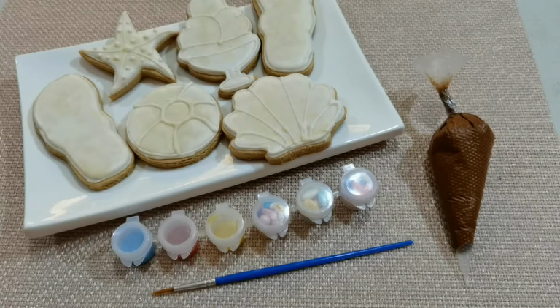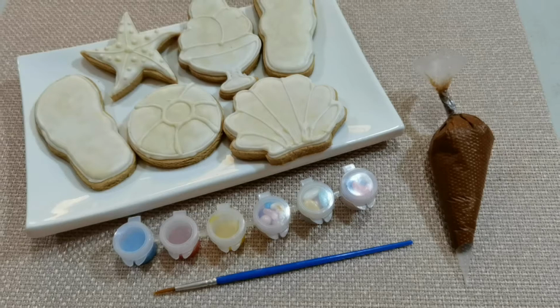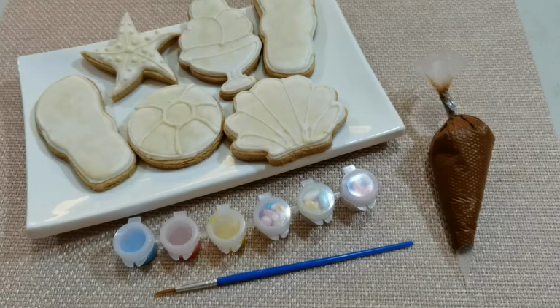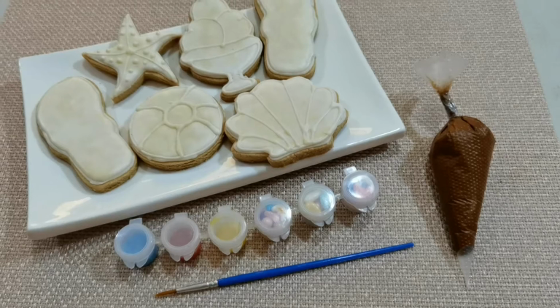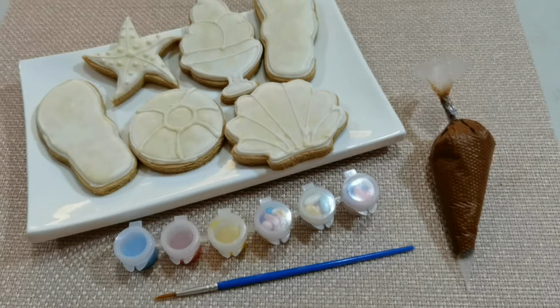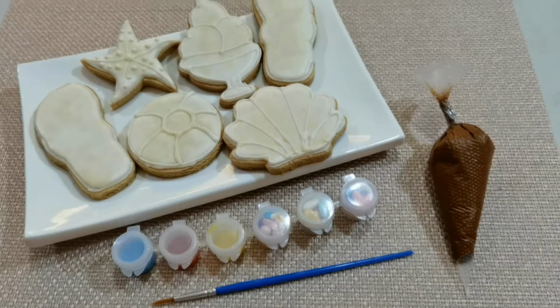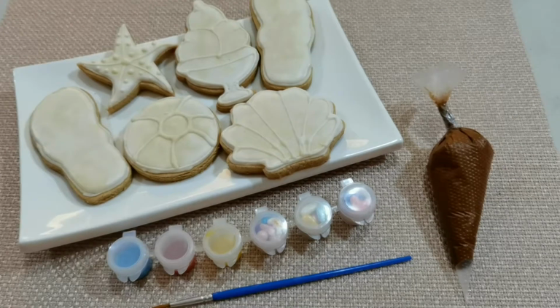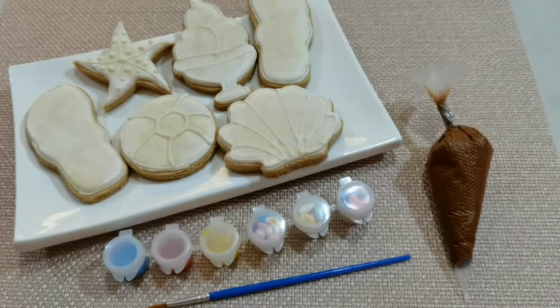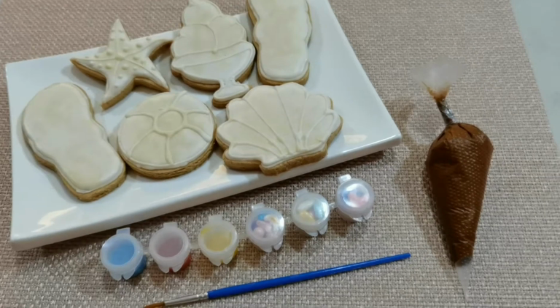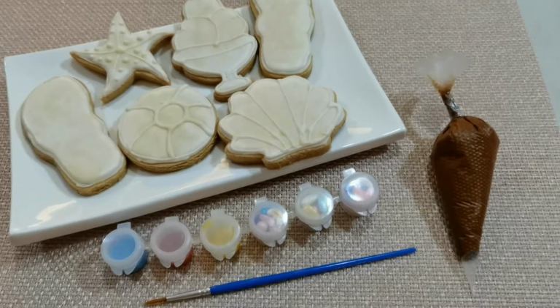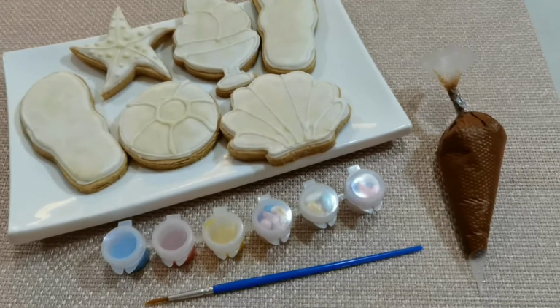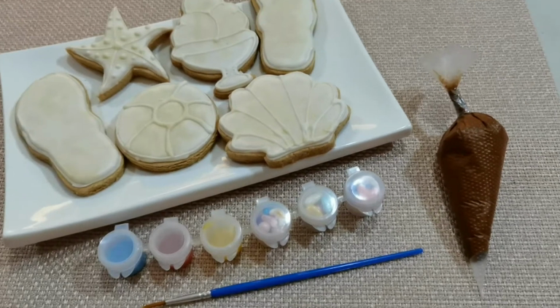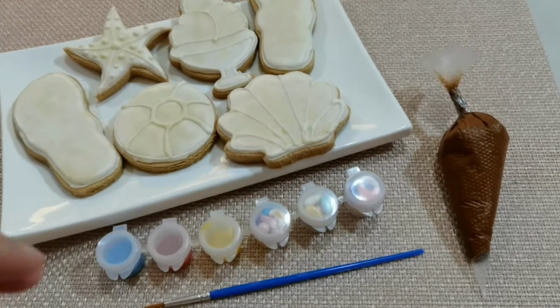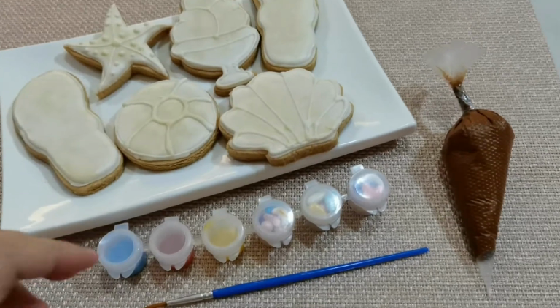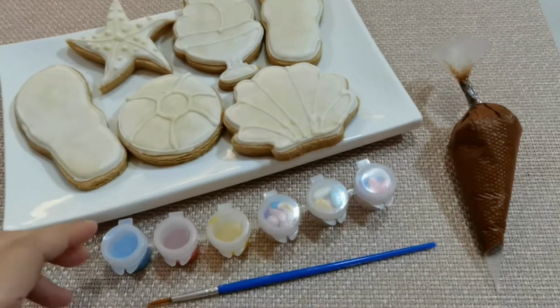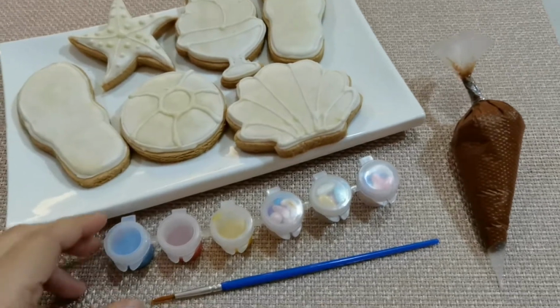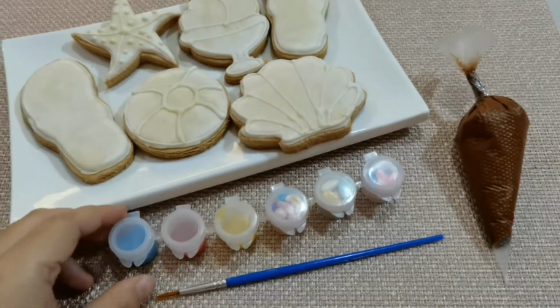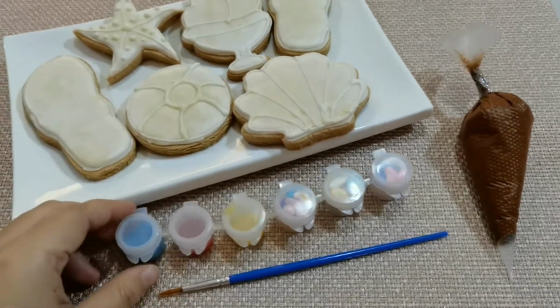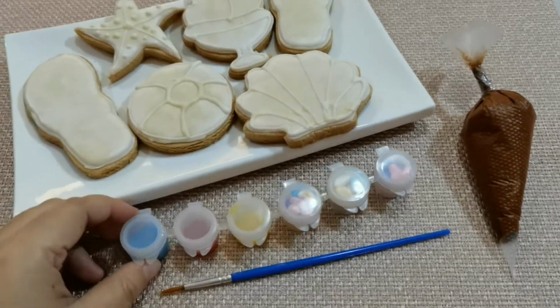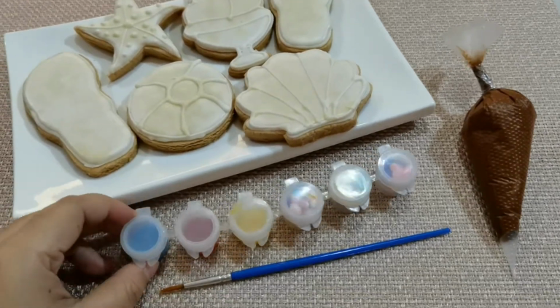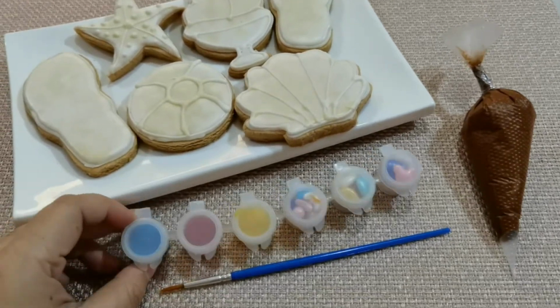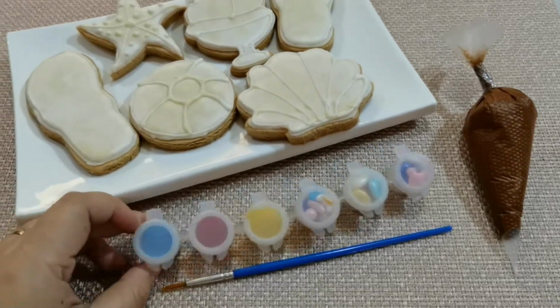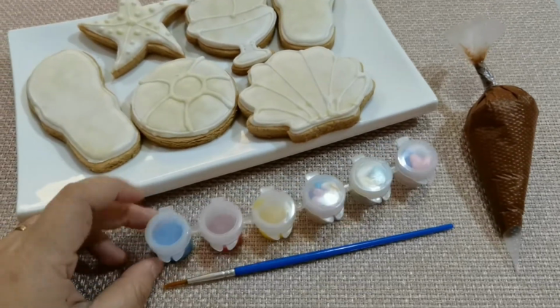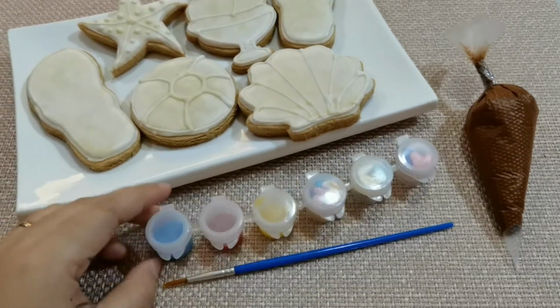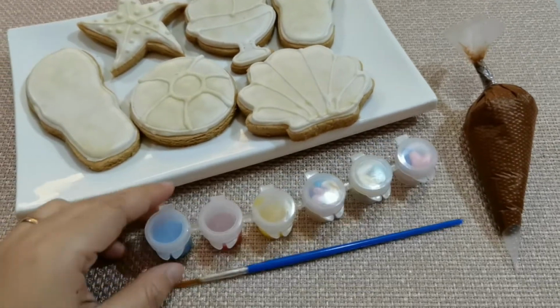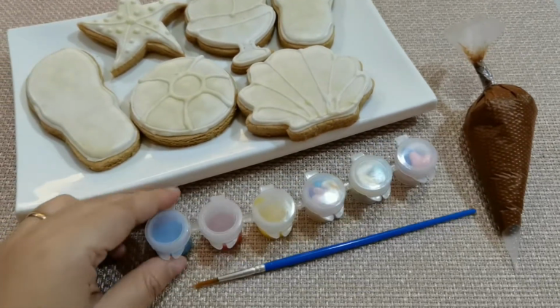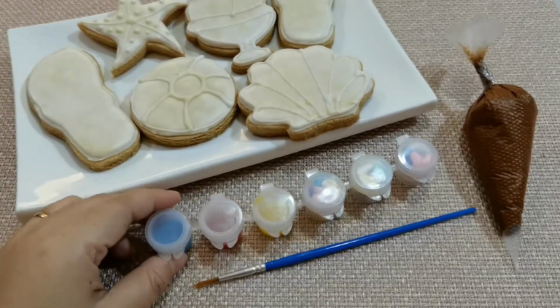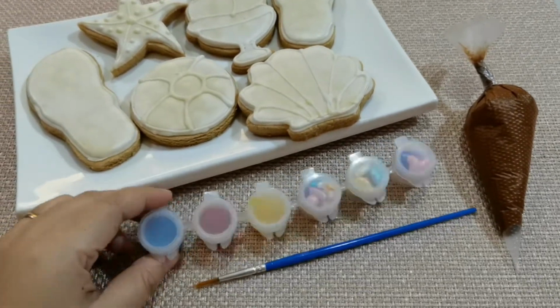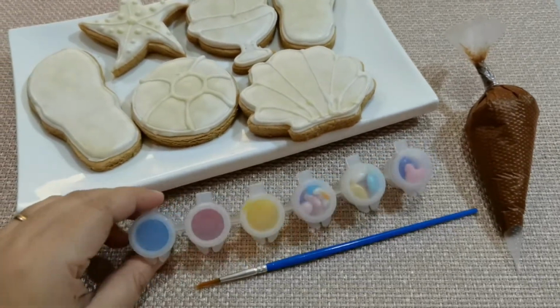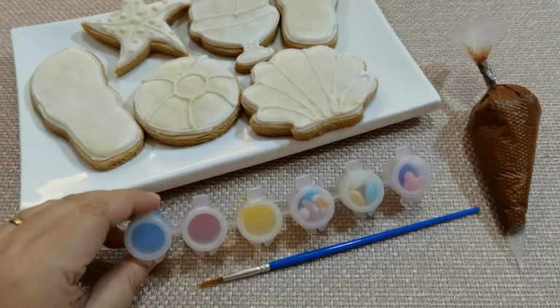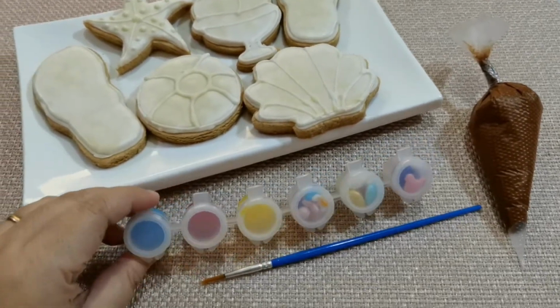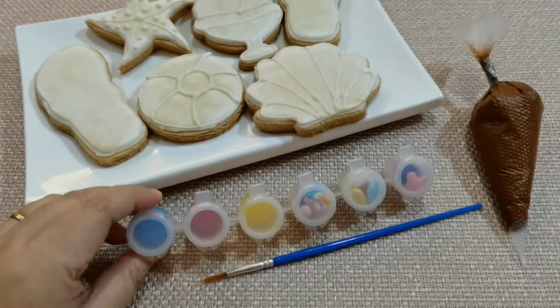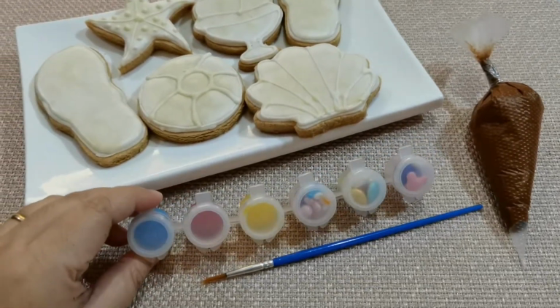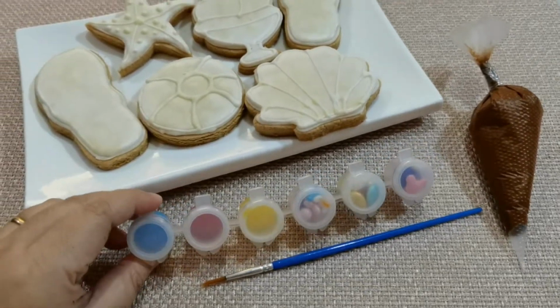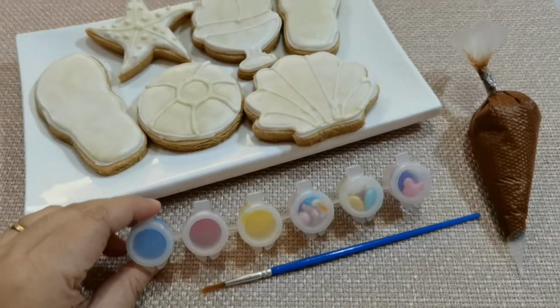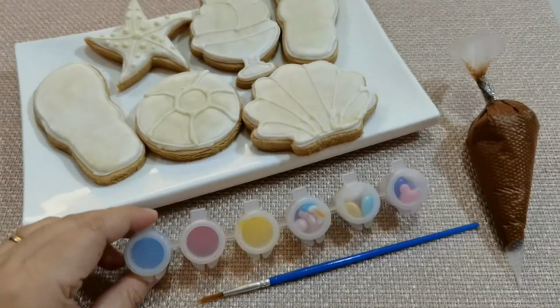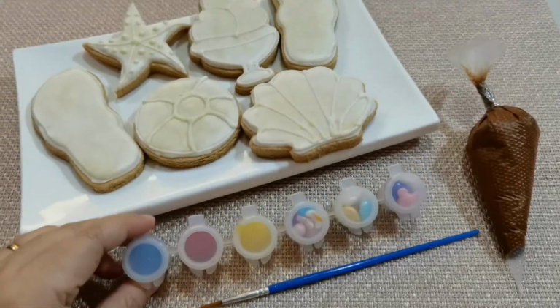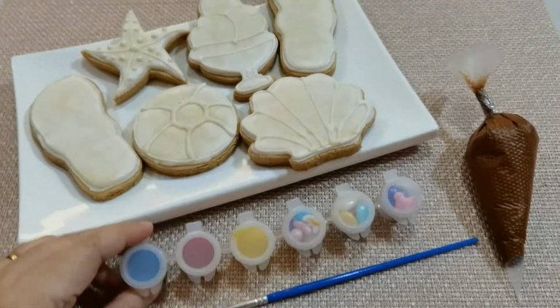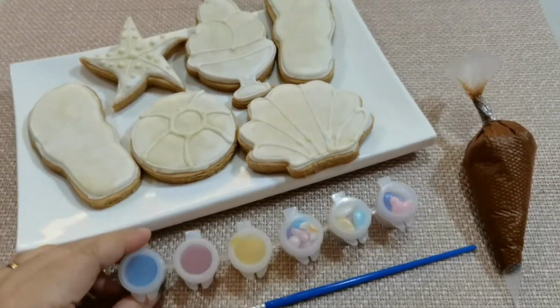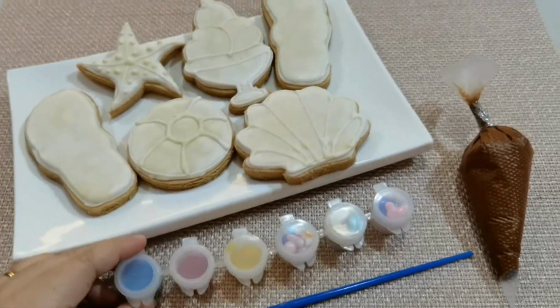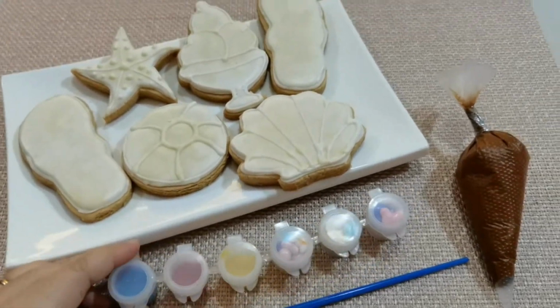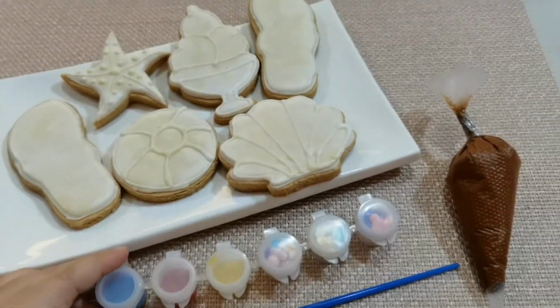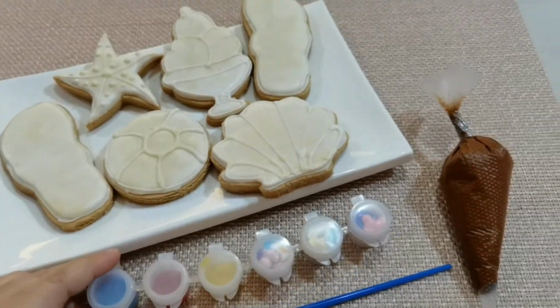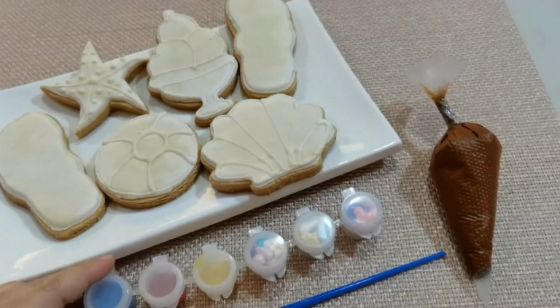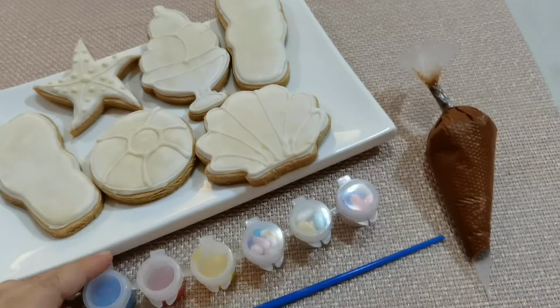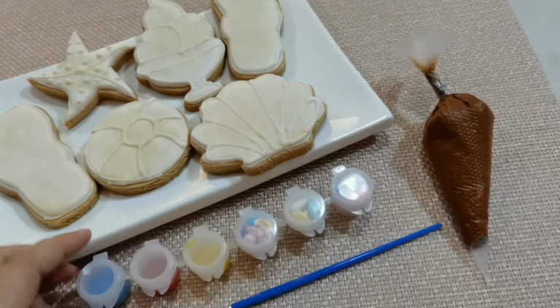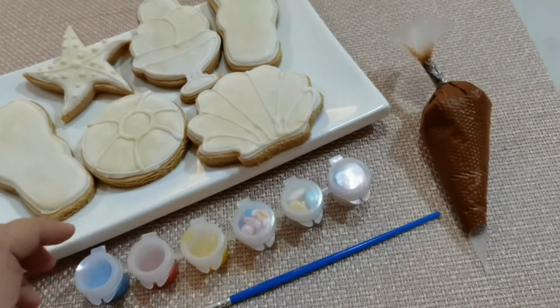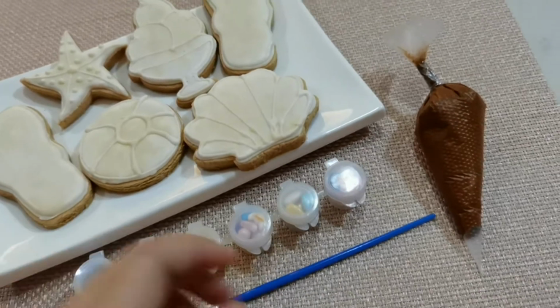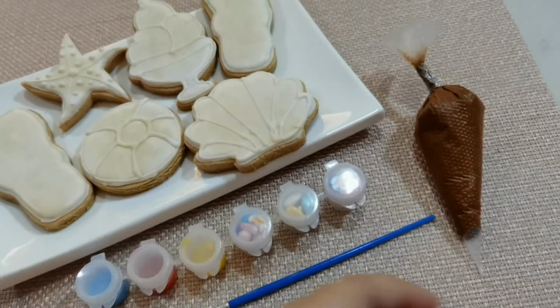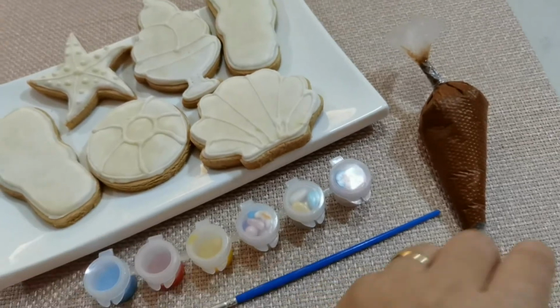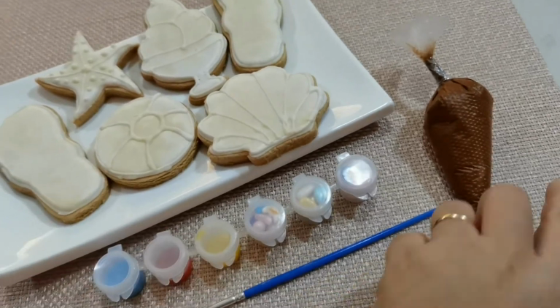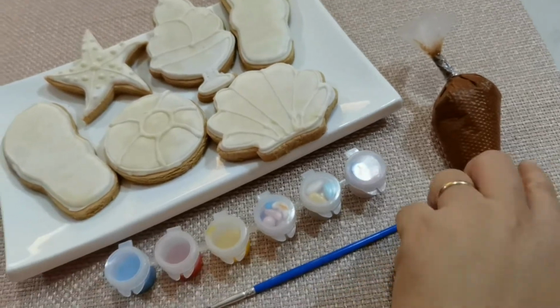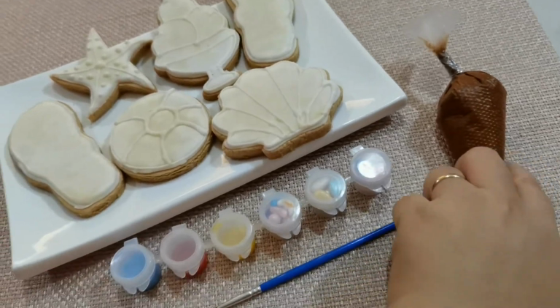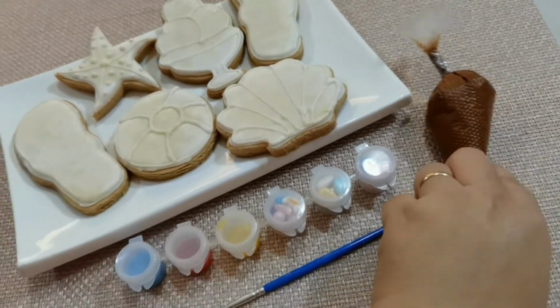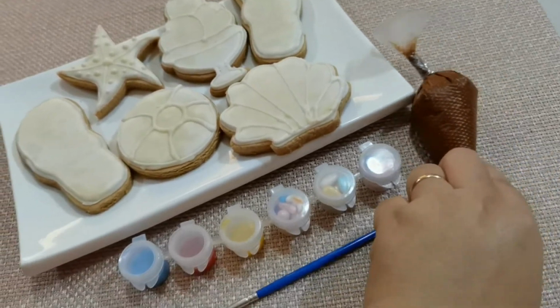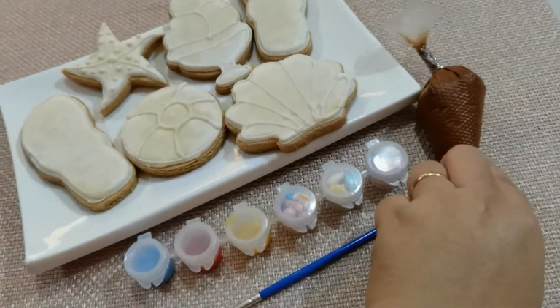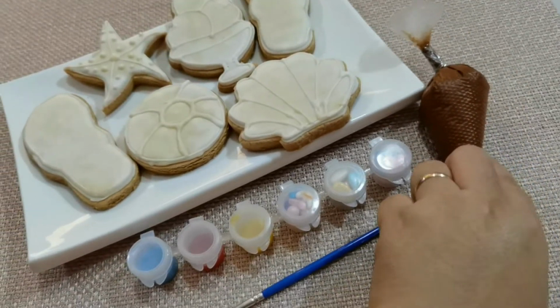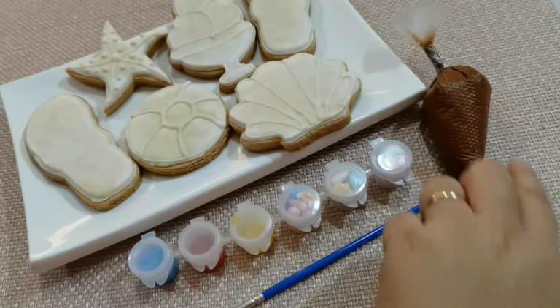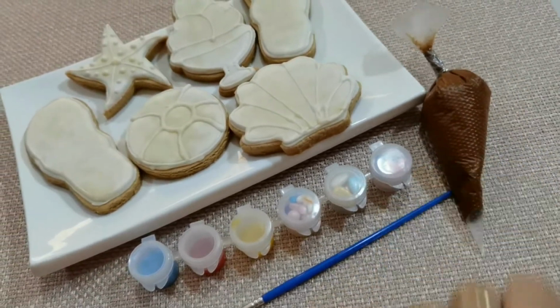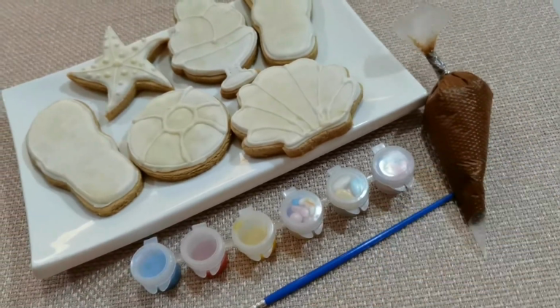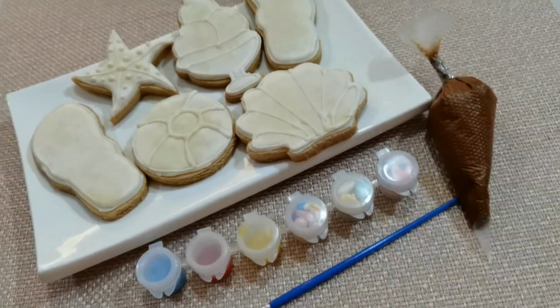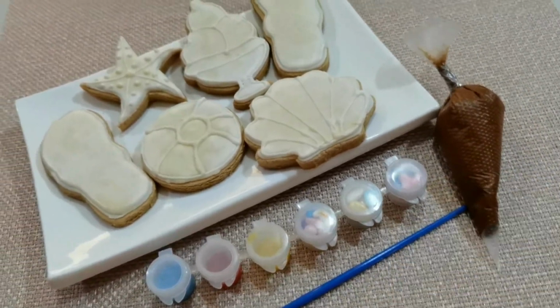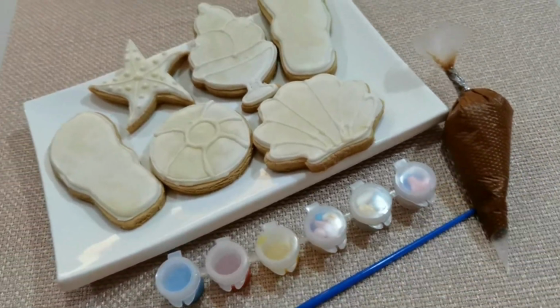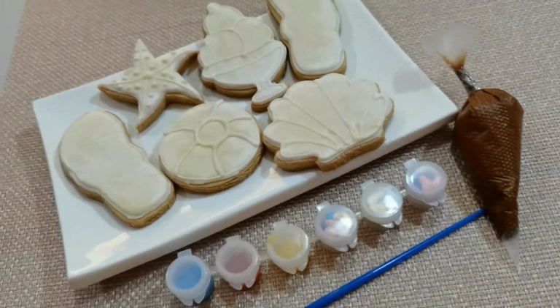Hi! This is our summer themed decorate it yourself cookie kit and I am going to show you how to use it.